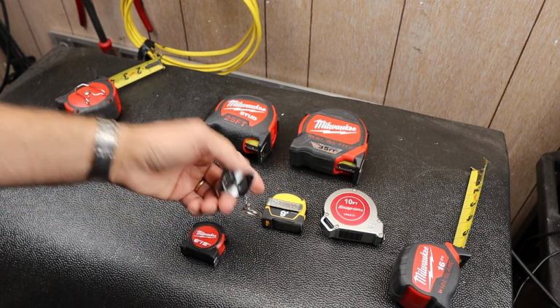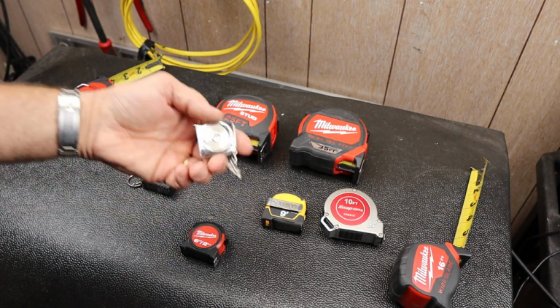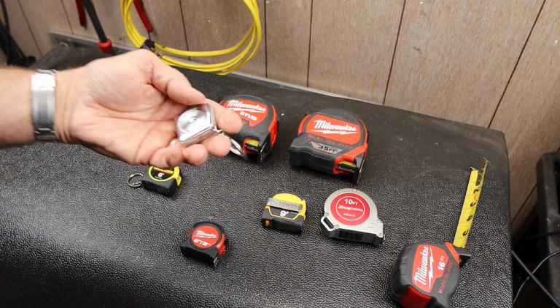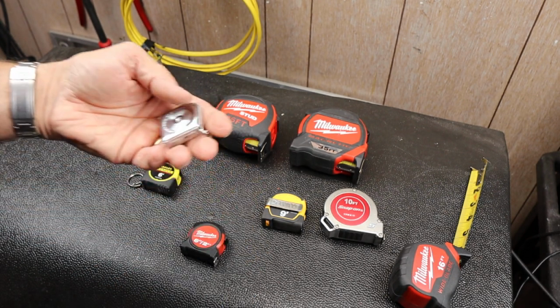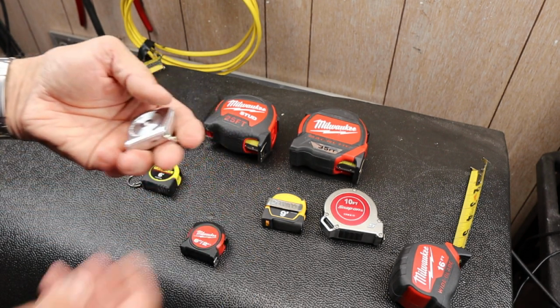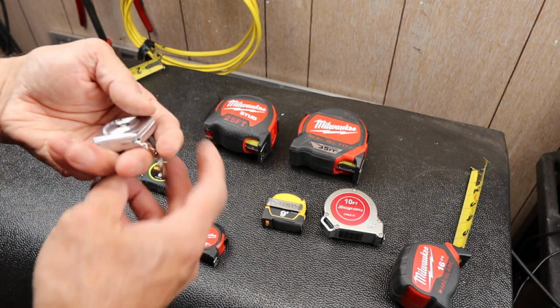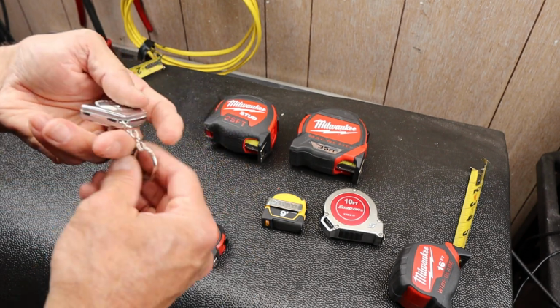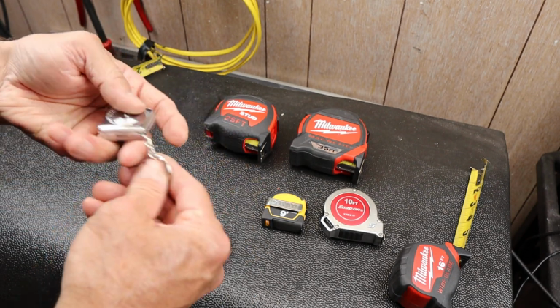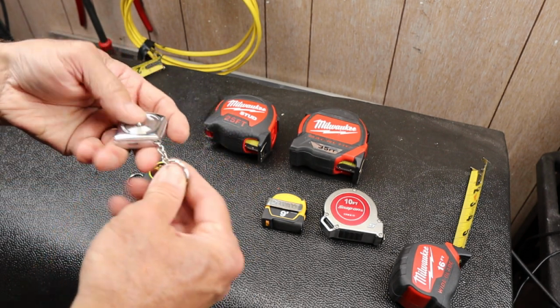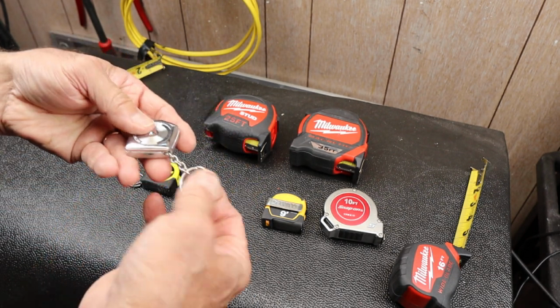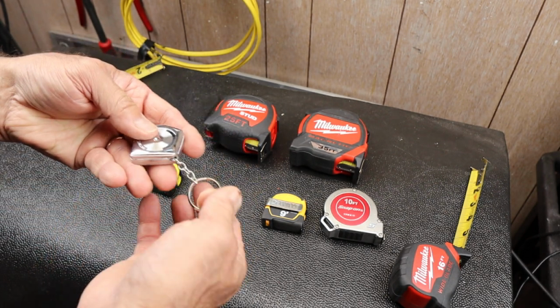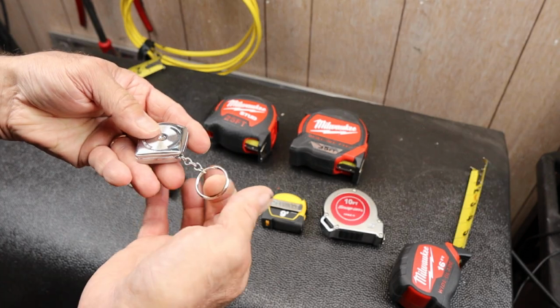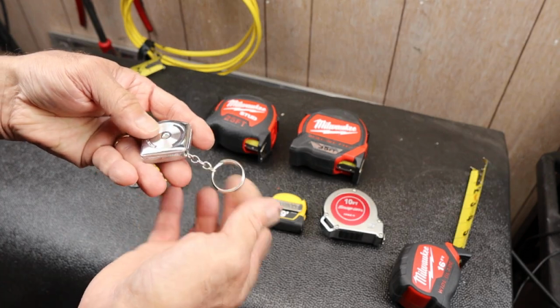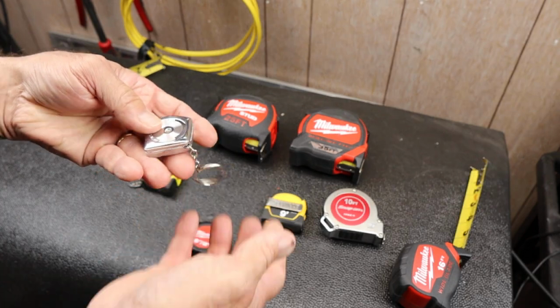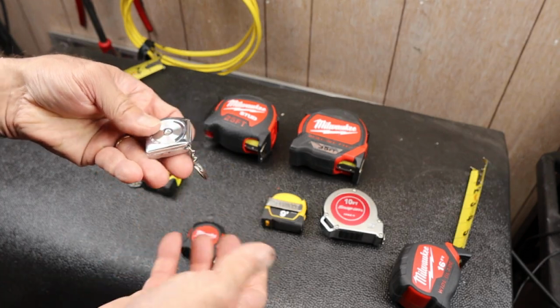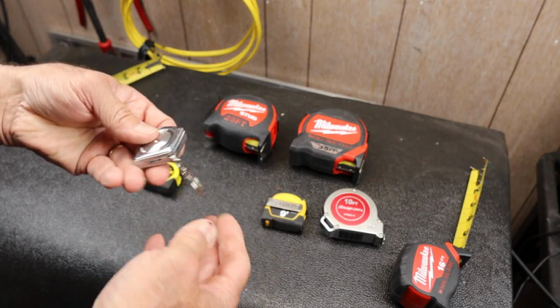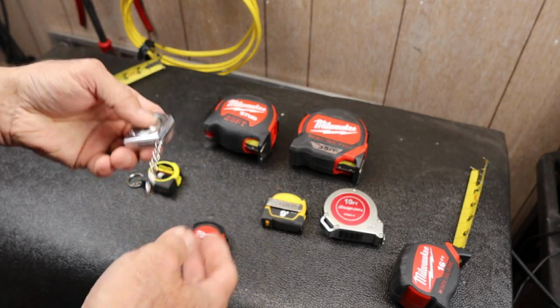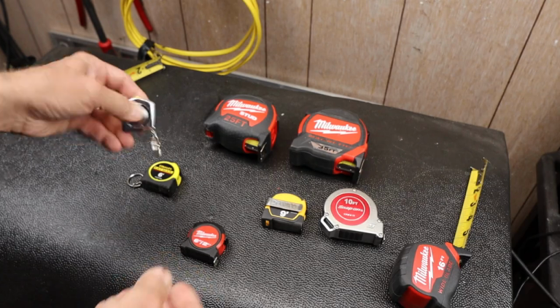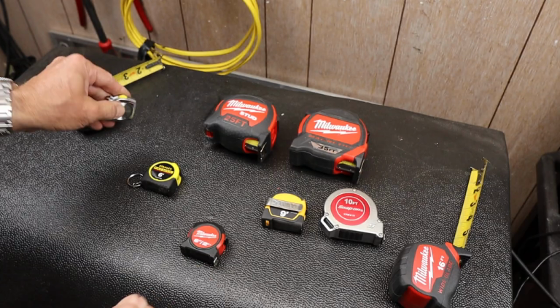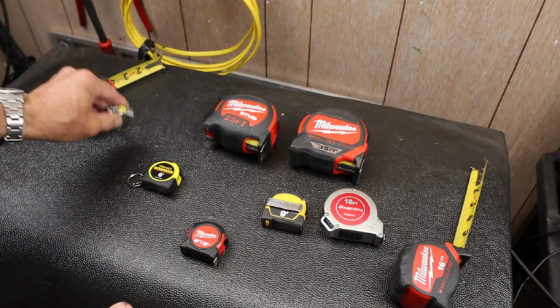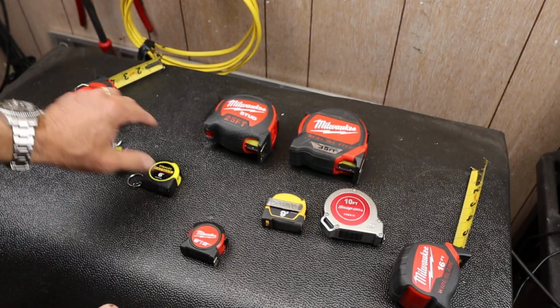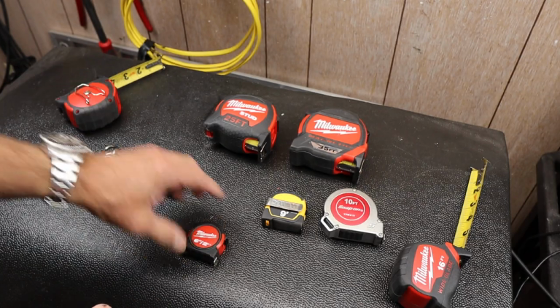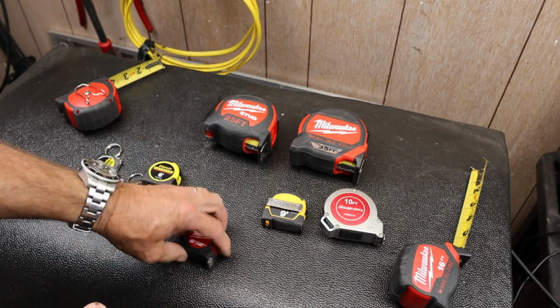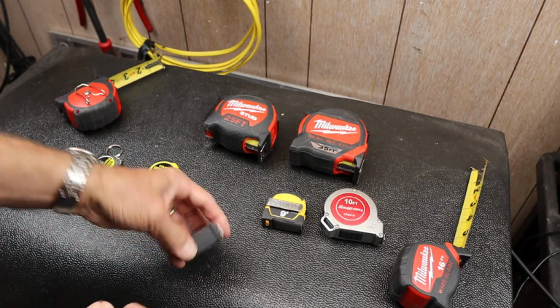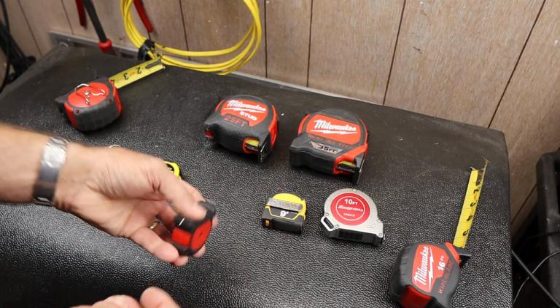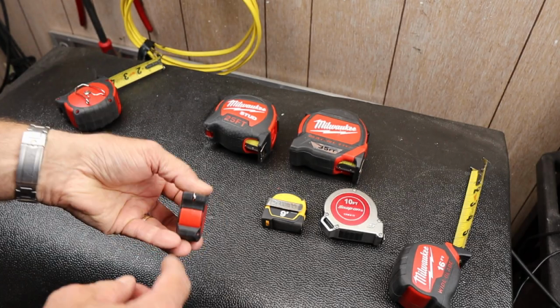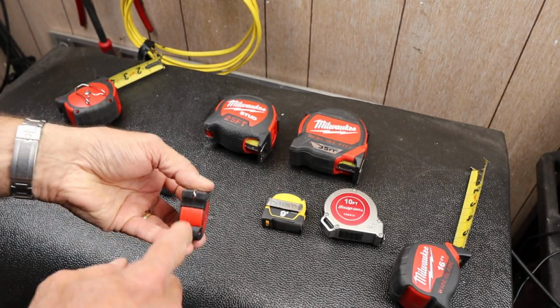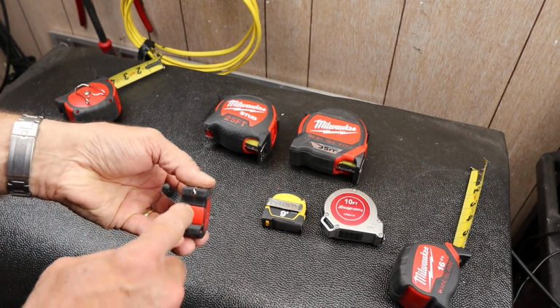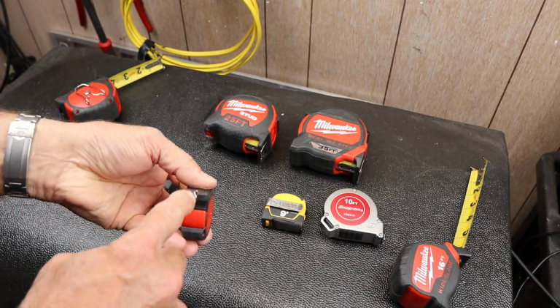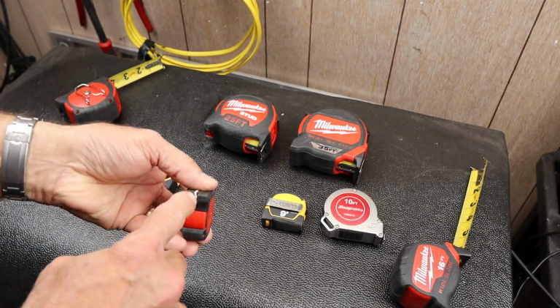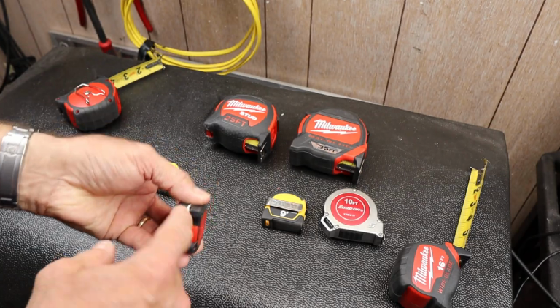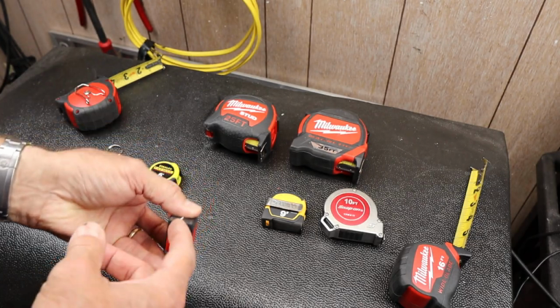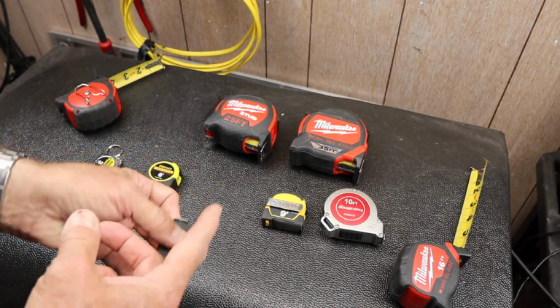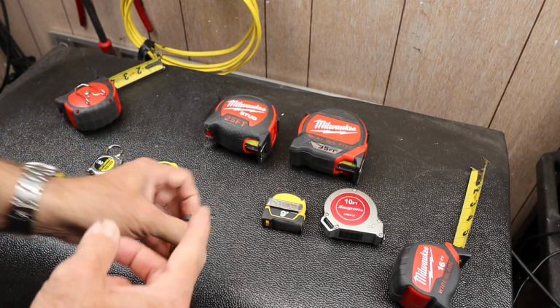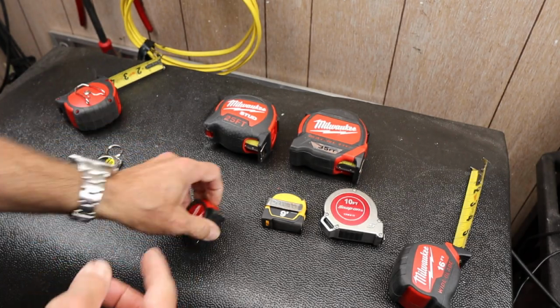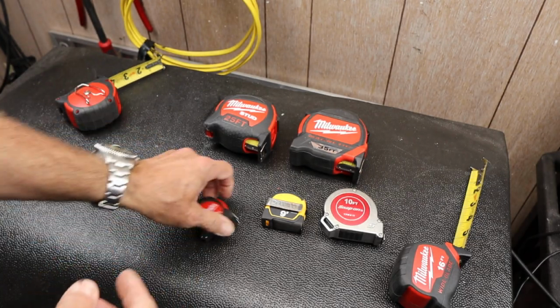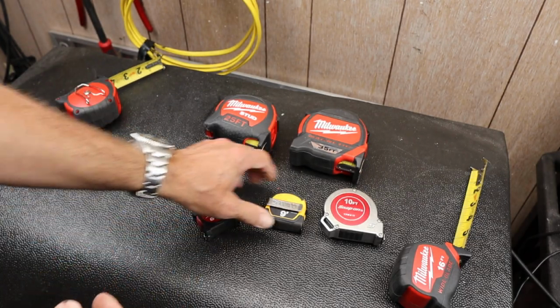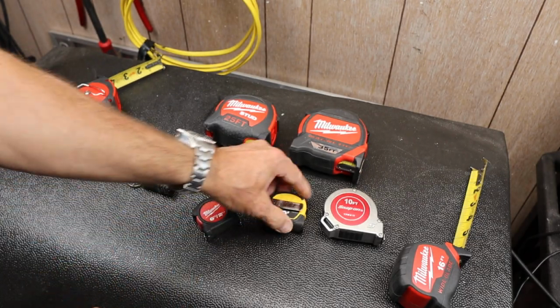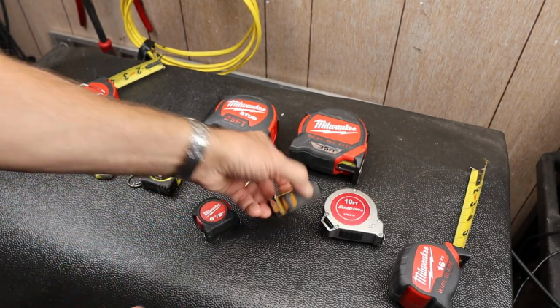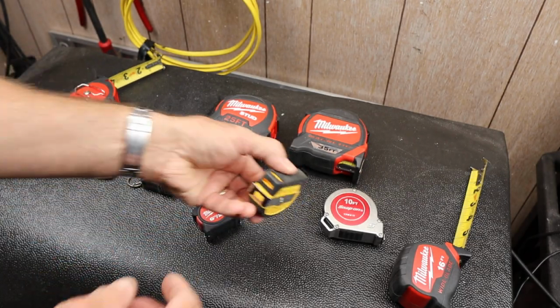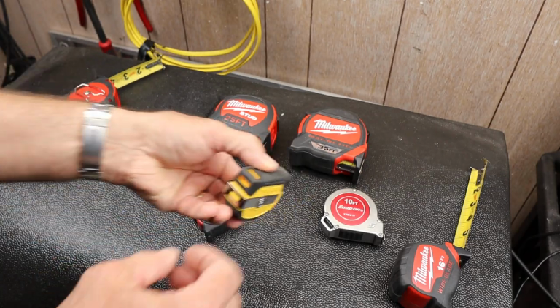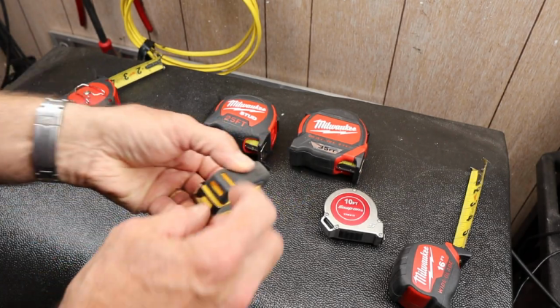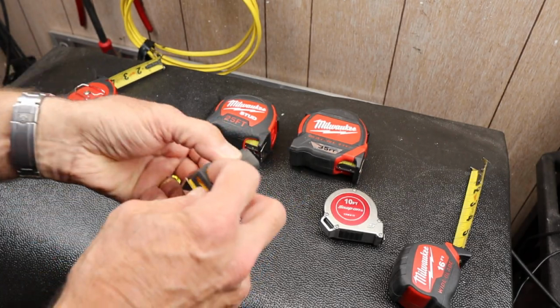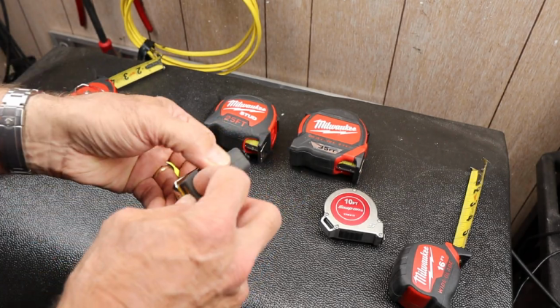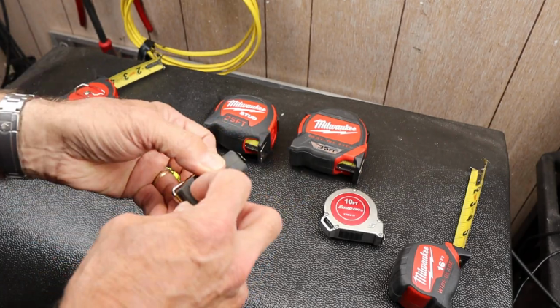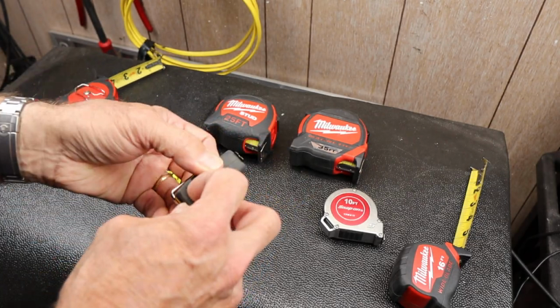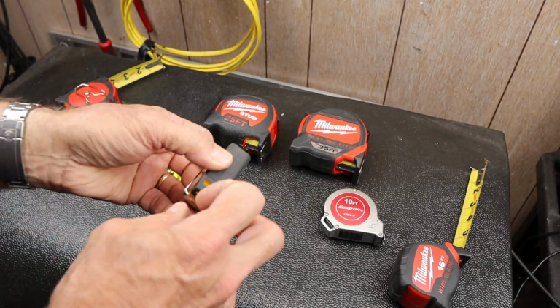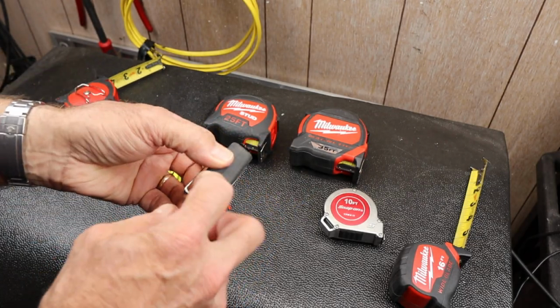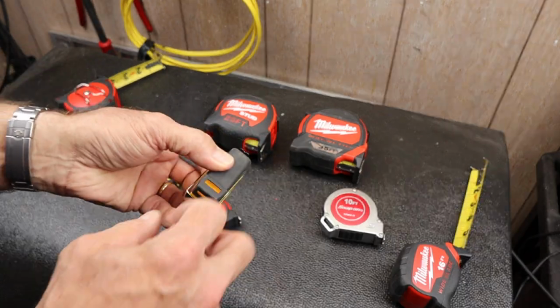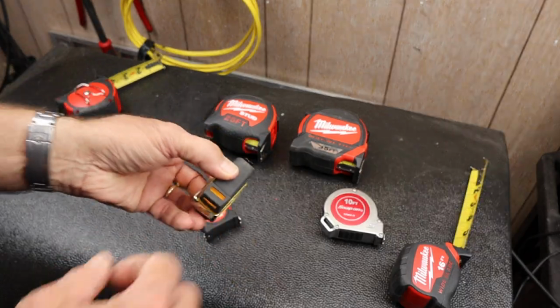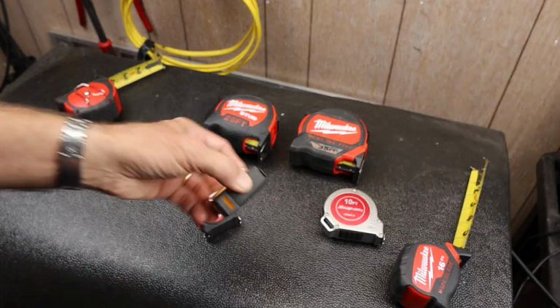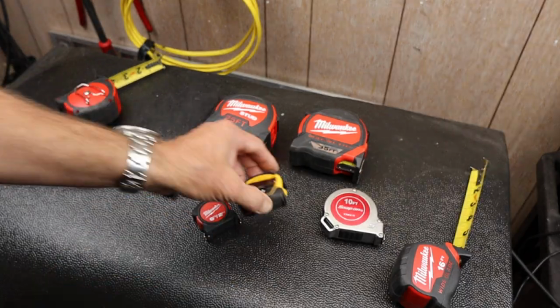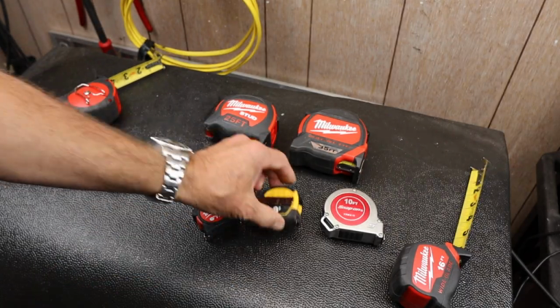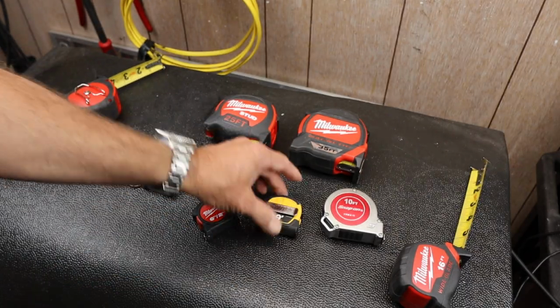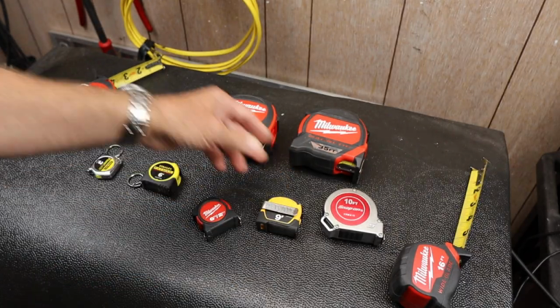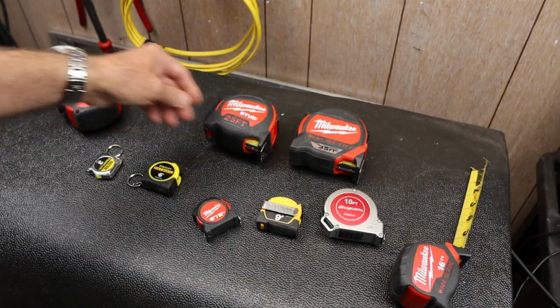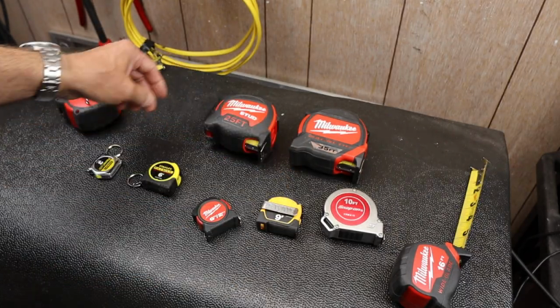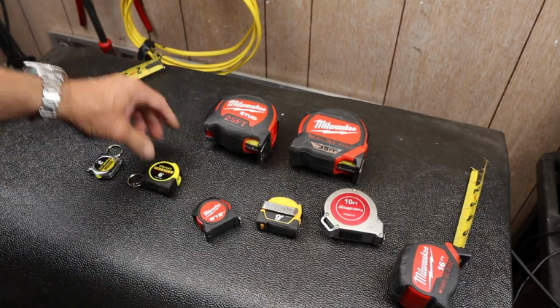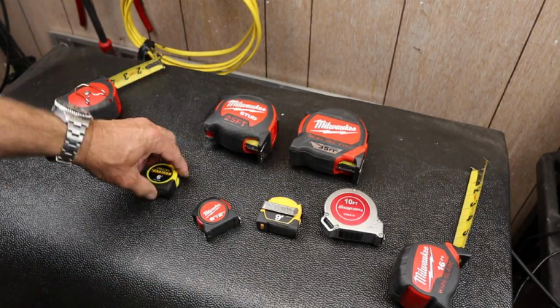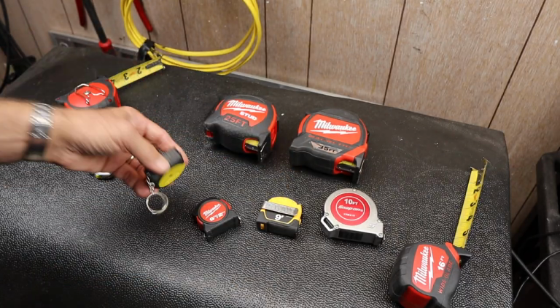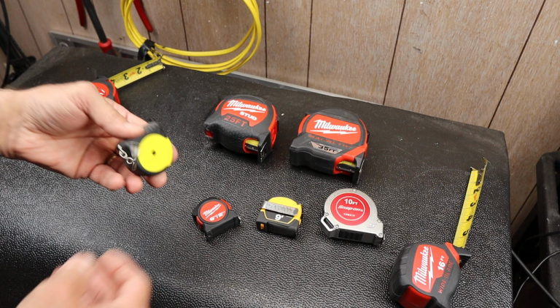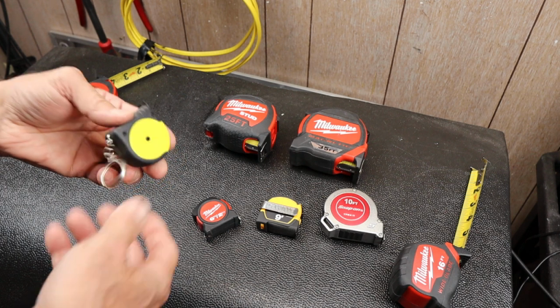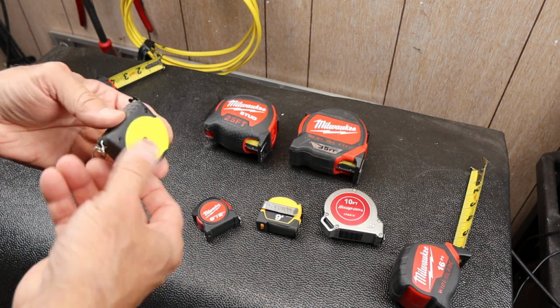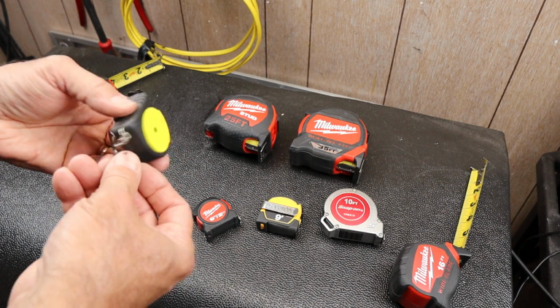I'm not a big fan of the key ring either. This one came with one and I cut it off. This one has the ability to put a lanyard on it.